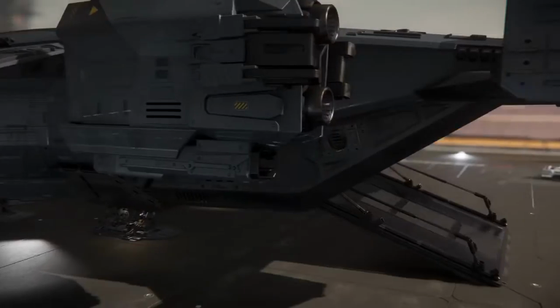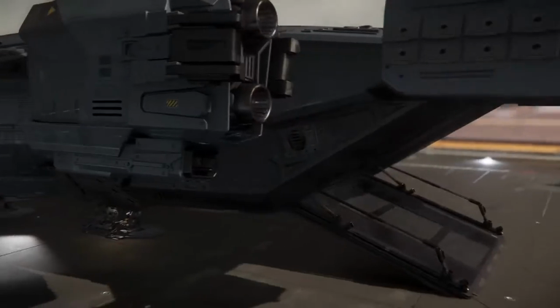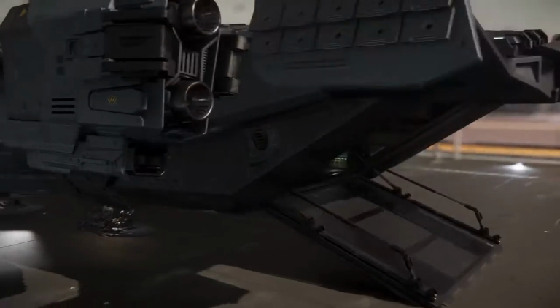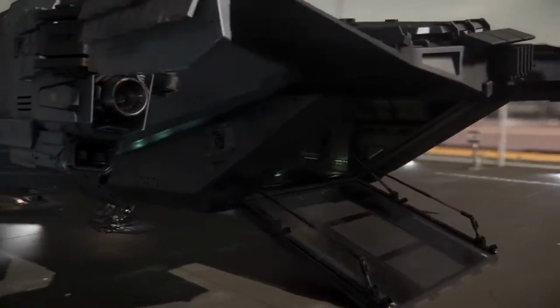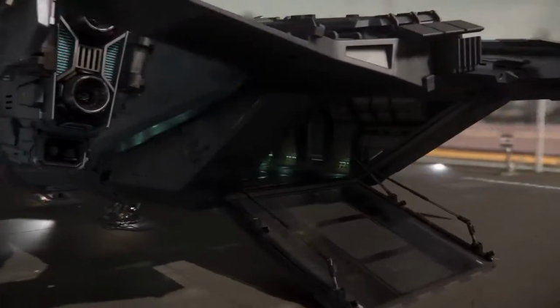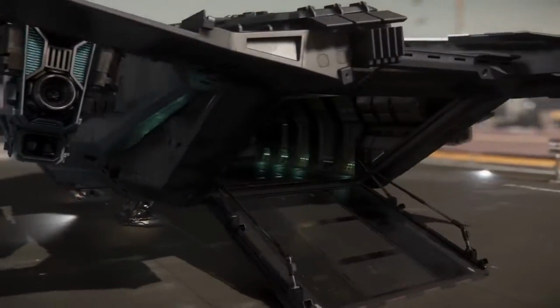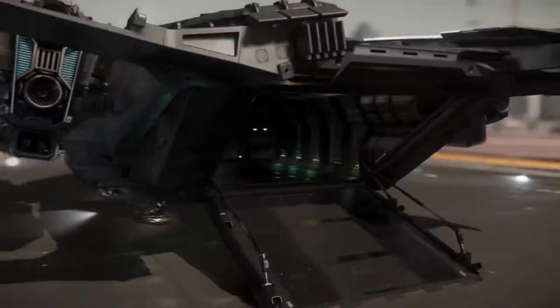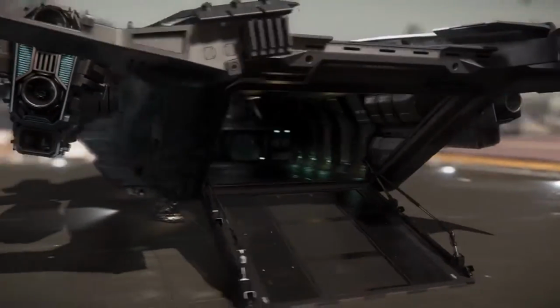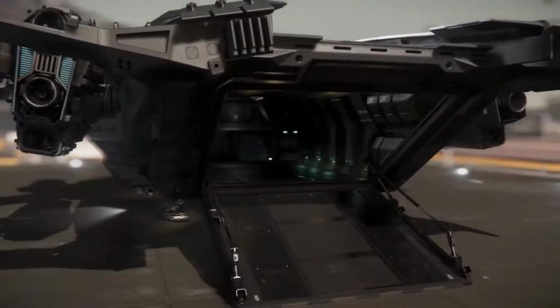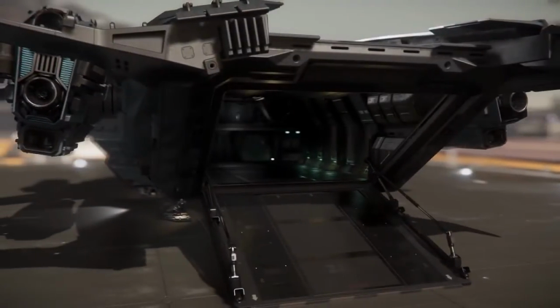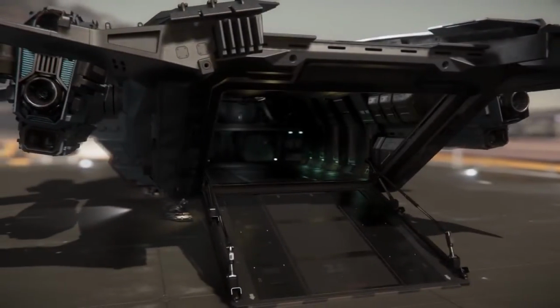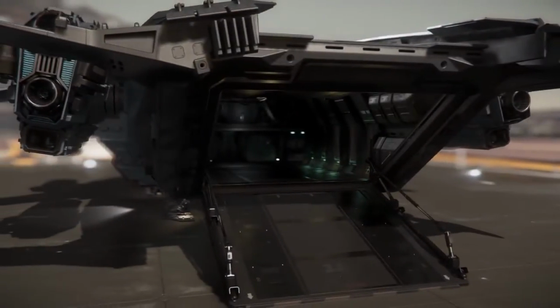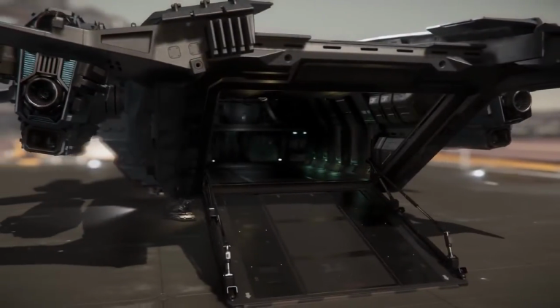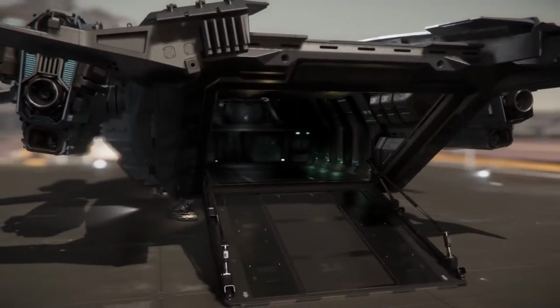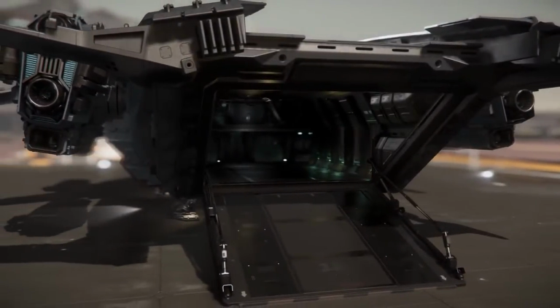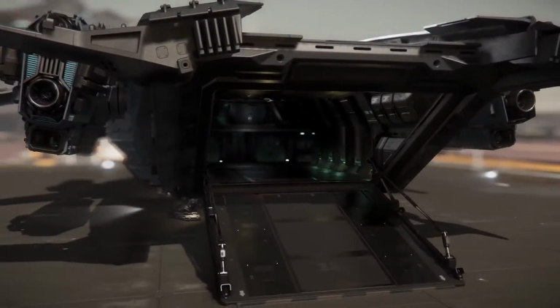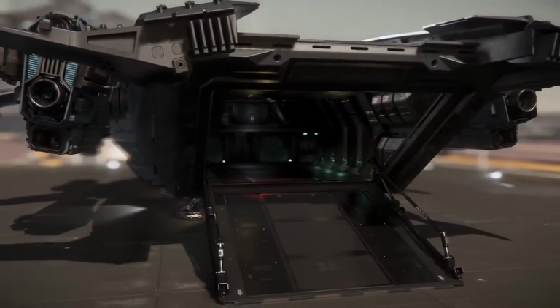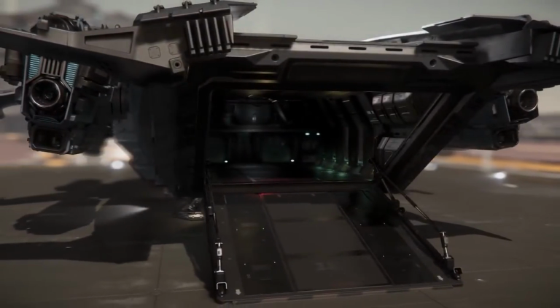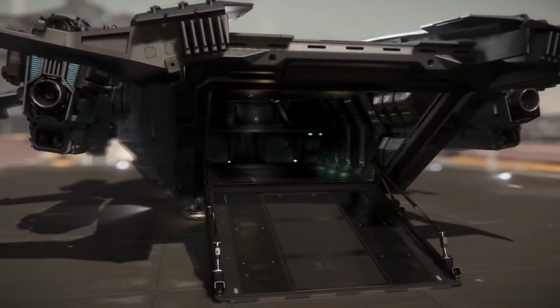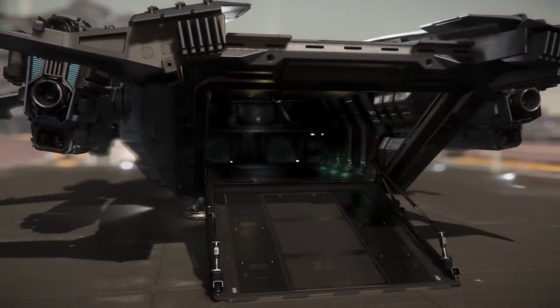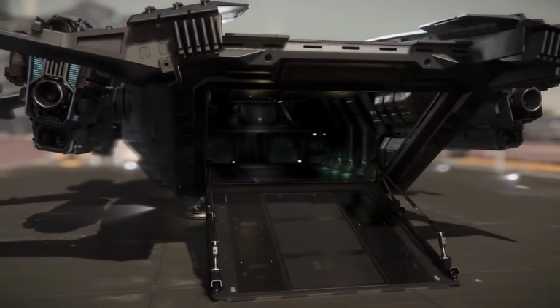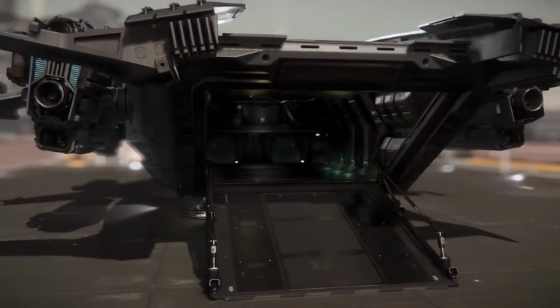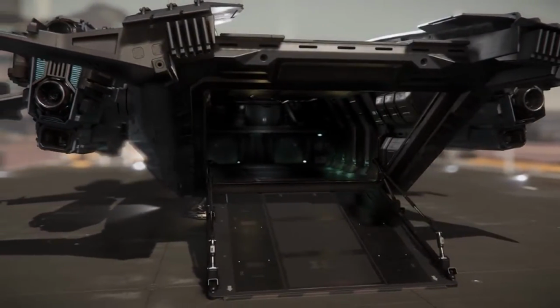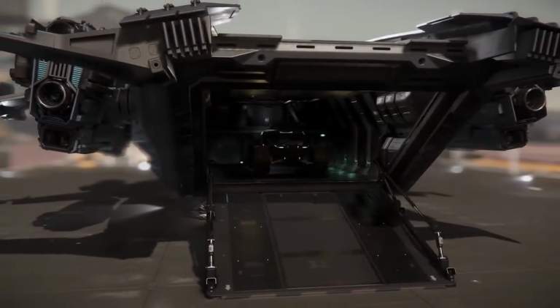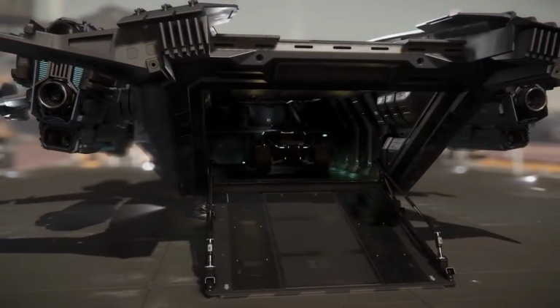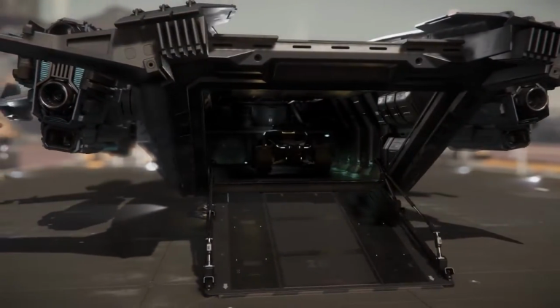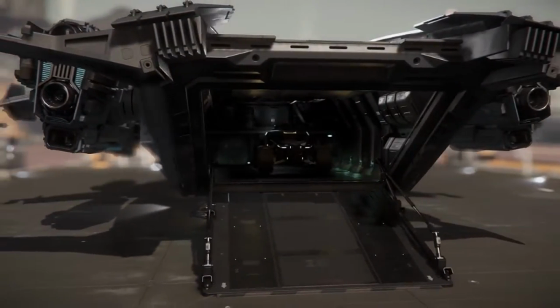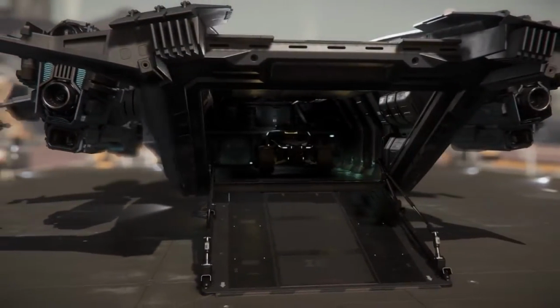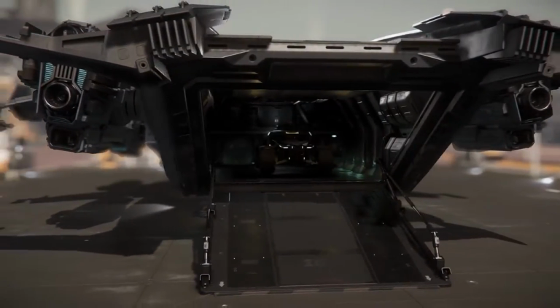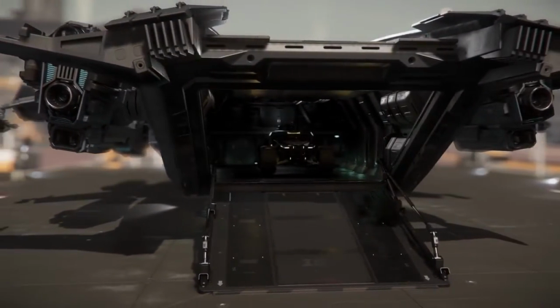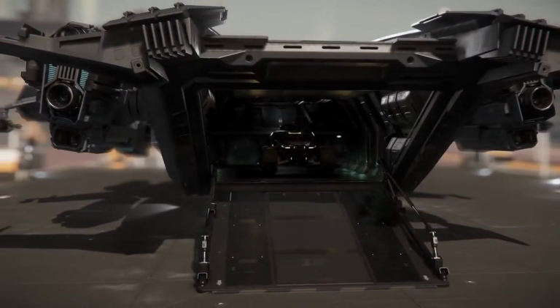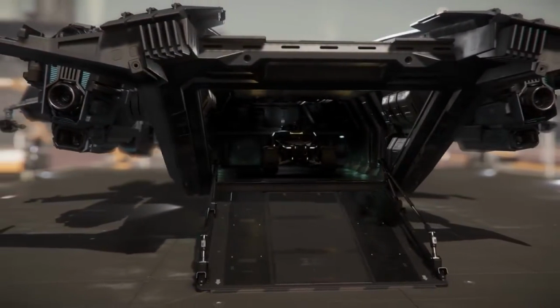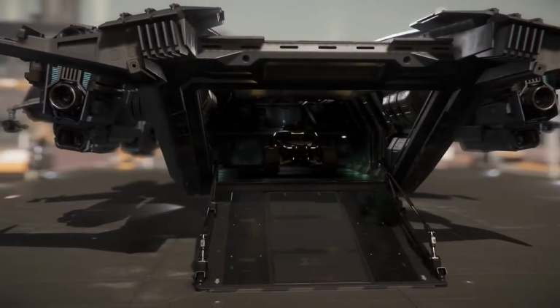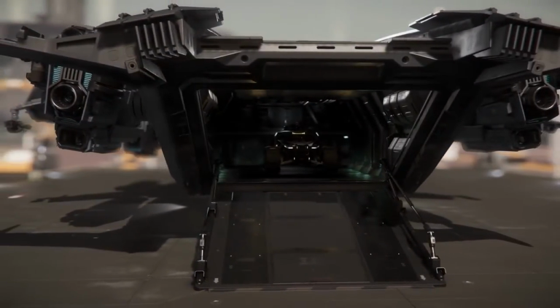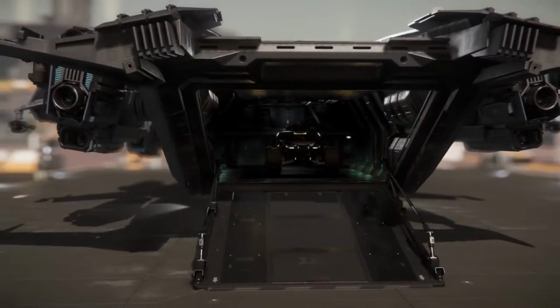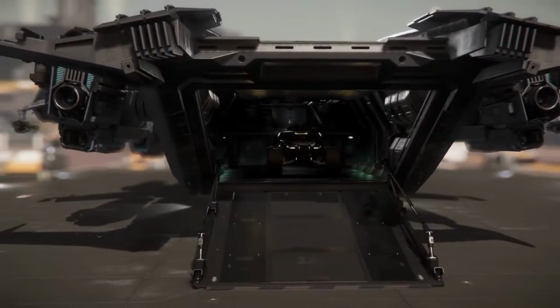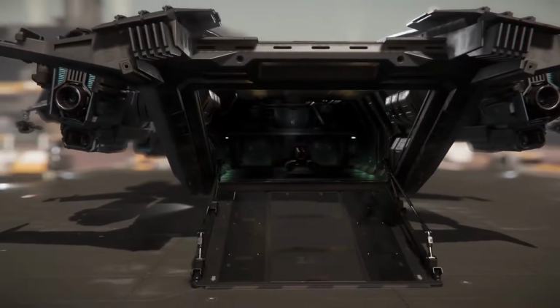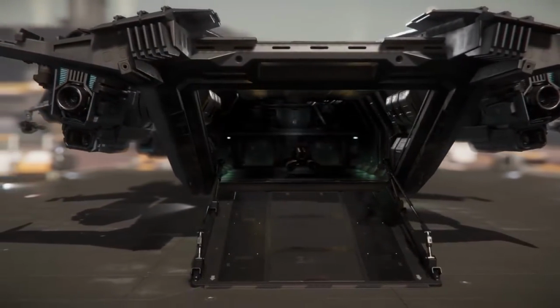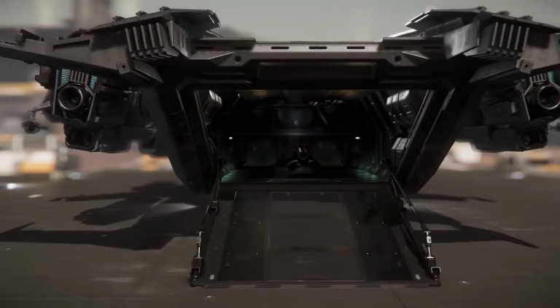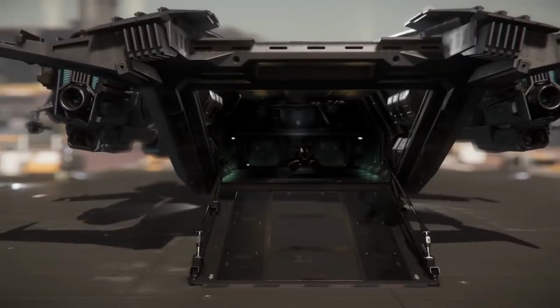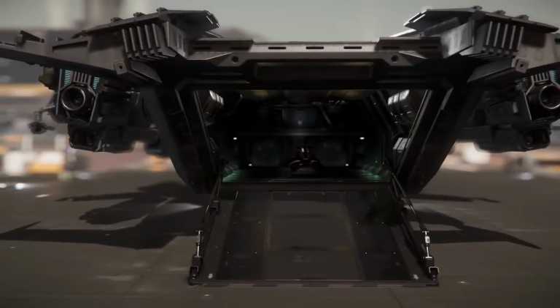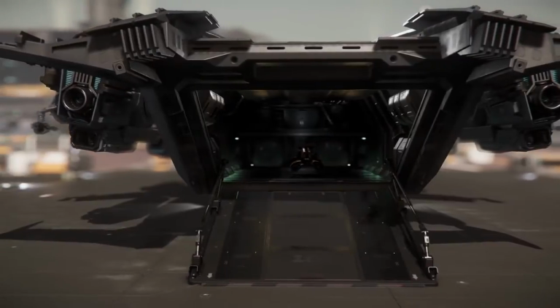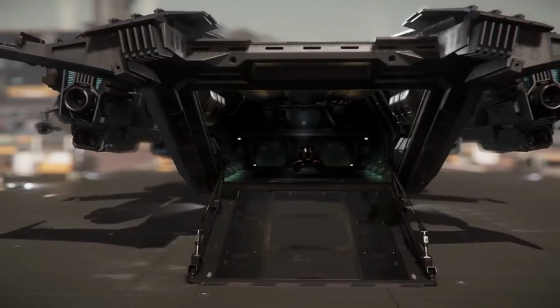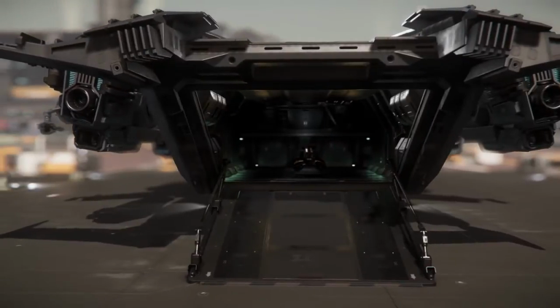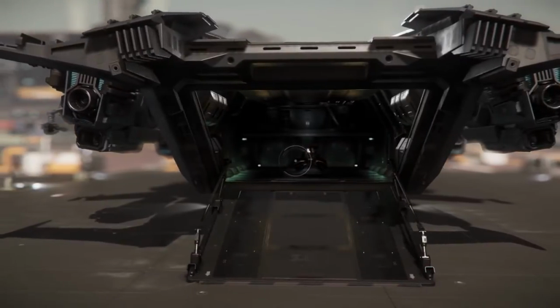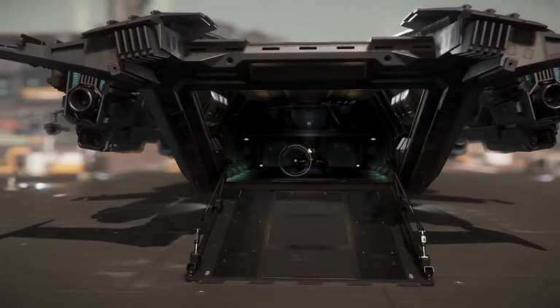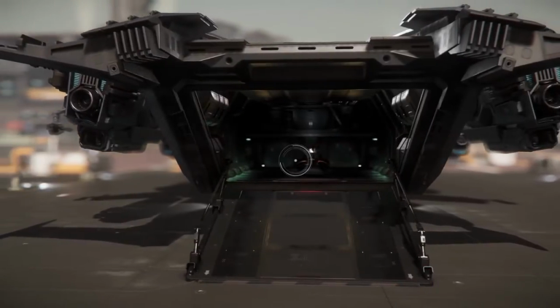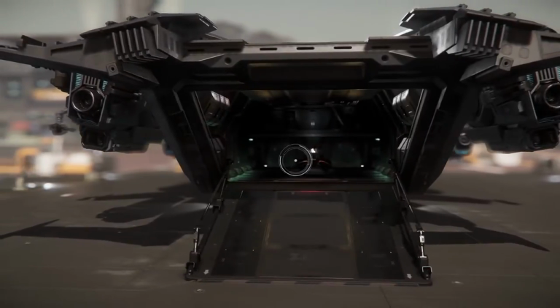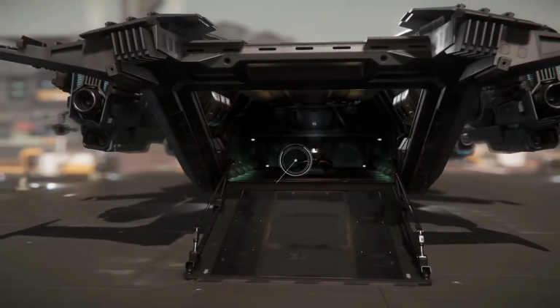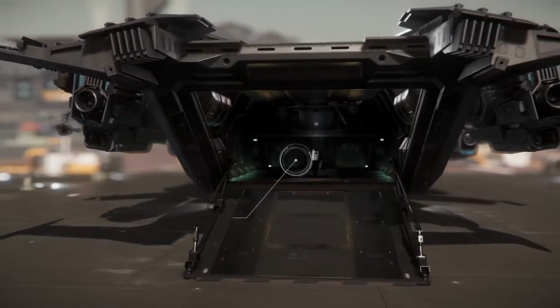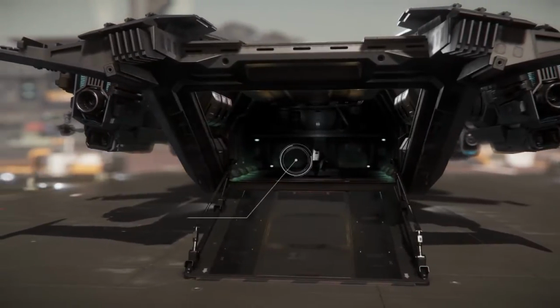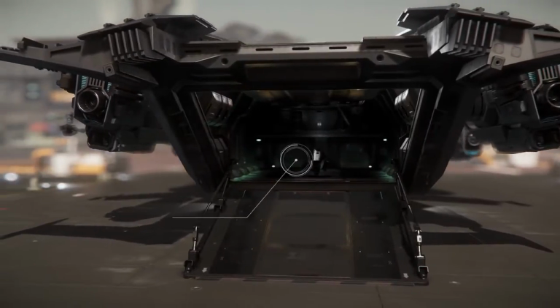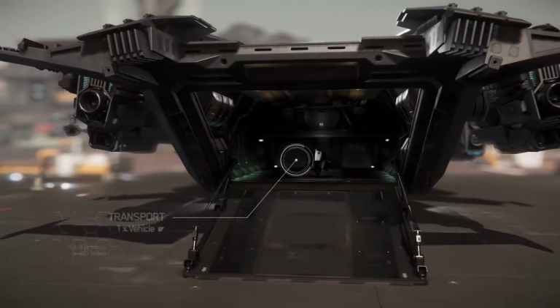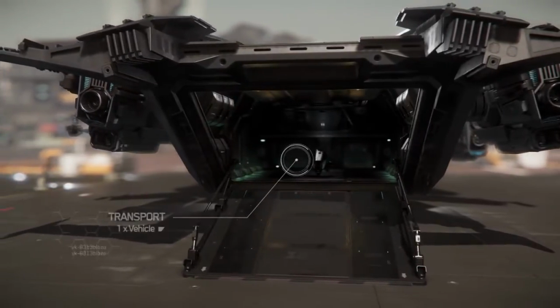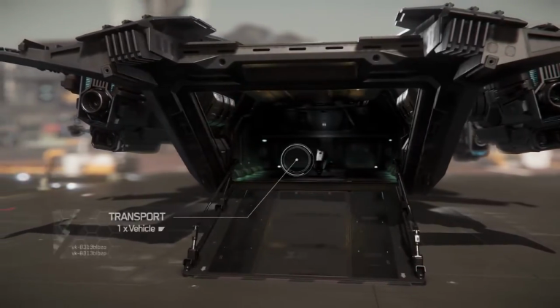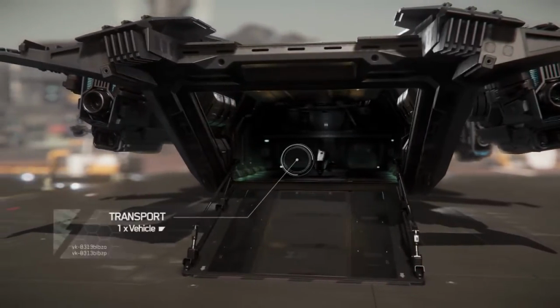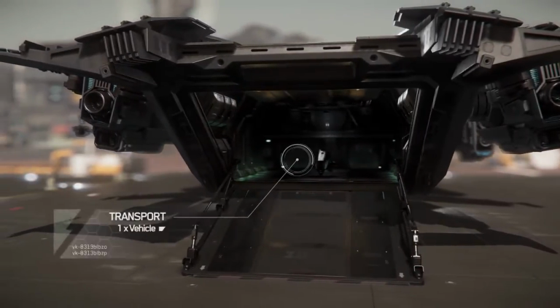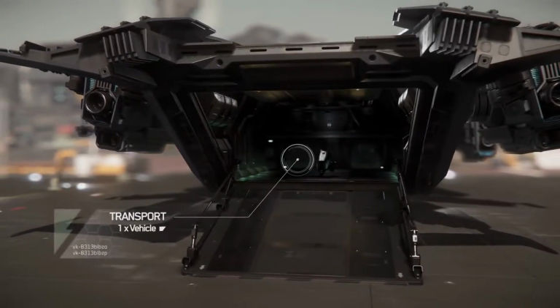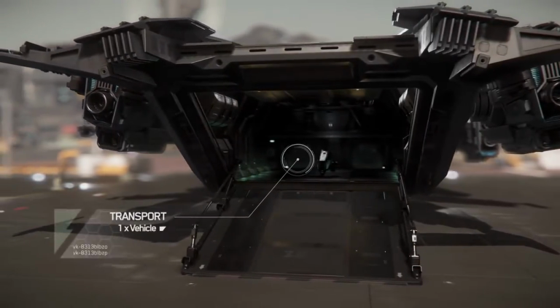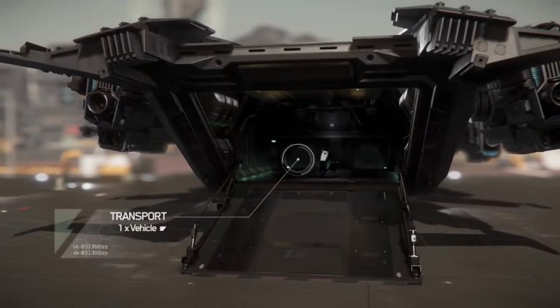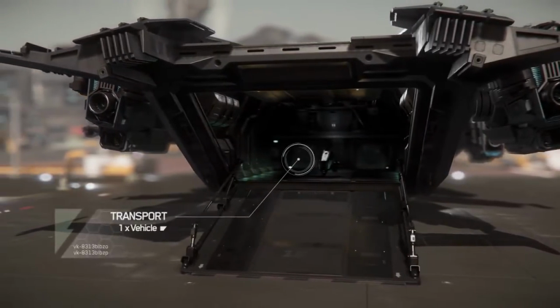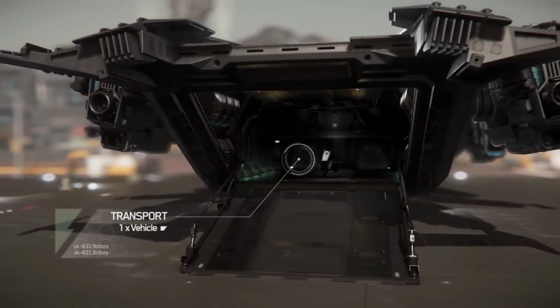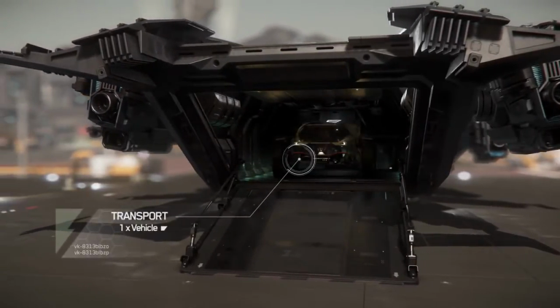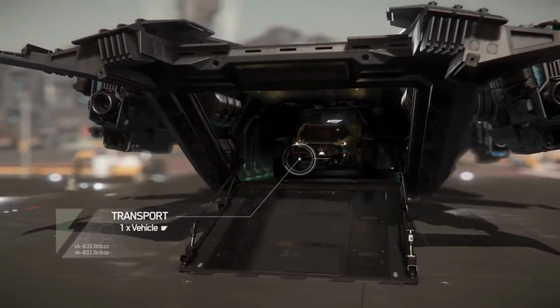Fitted with a vehicle bay and ramp, you can also efficiently launch ground-based troop transports or reconnaissance vehicles in the field.